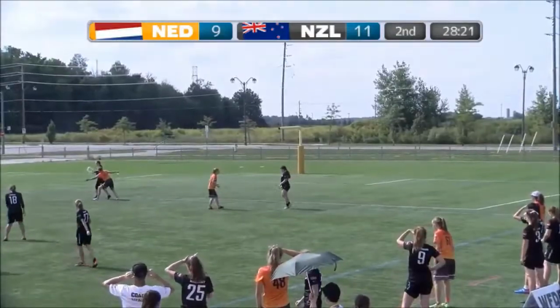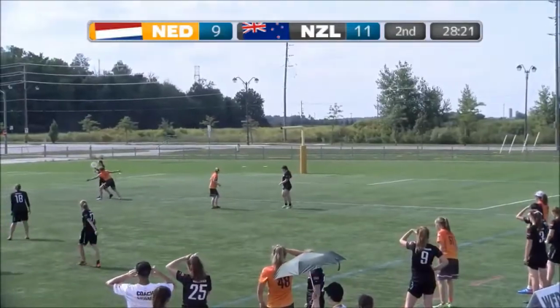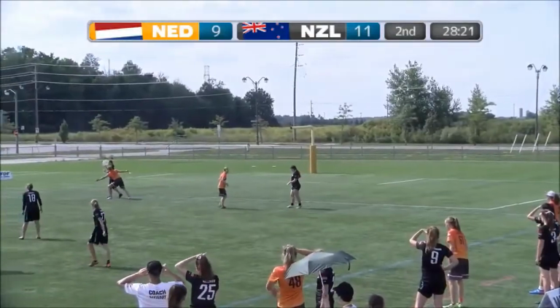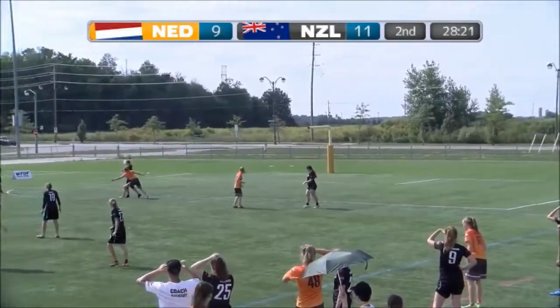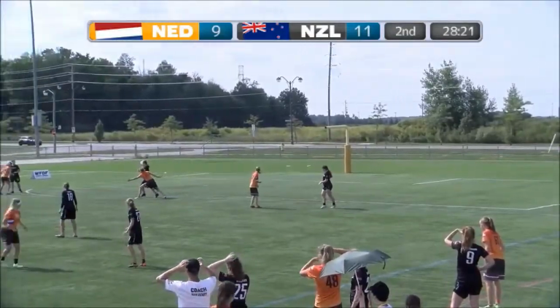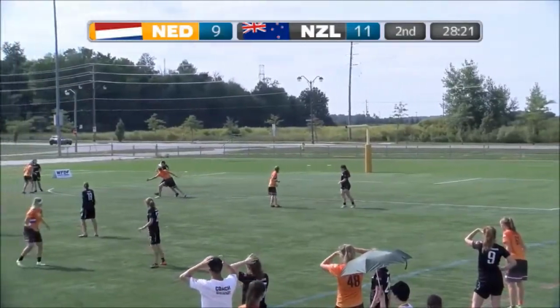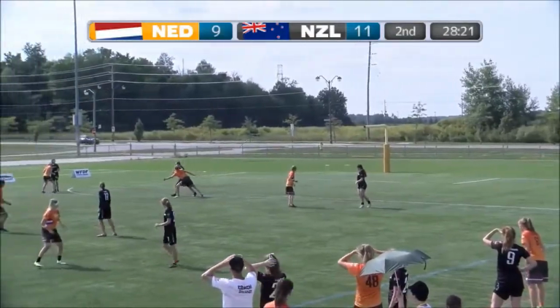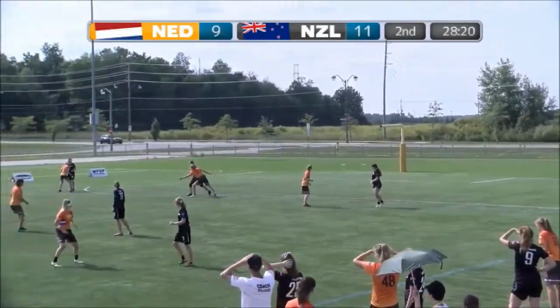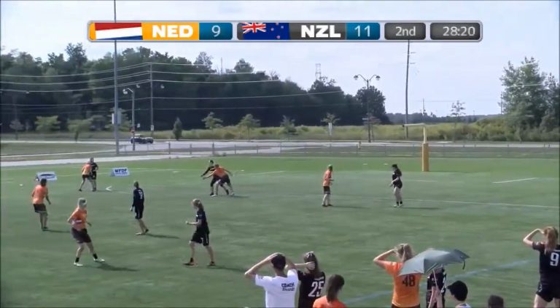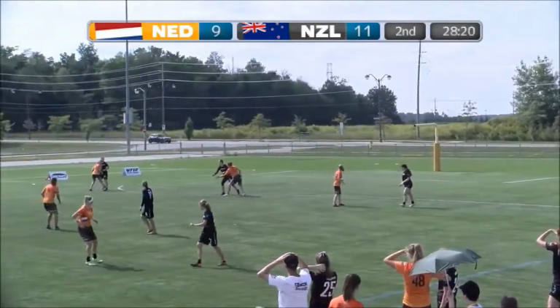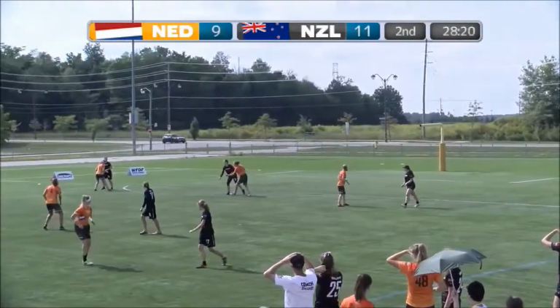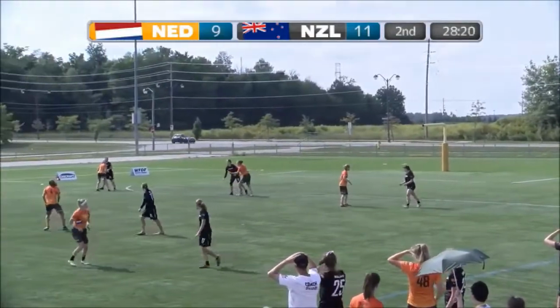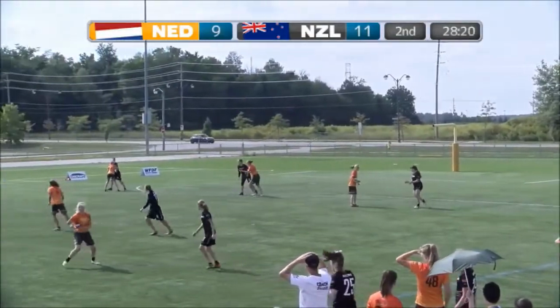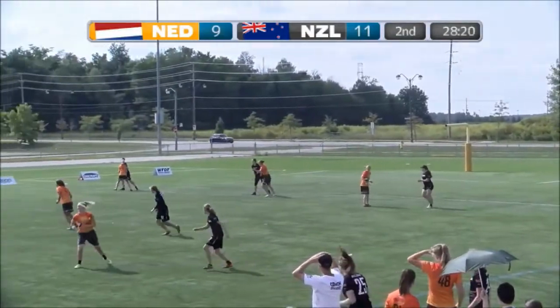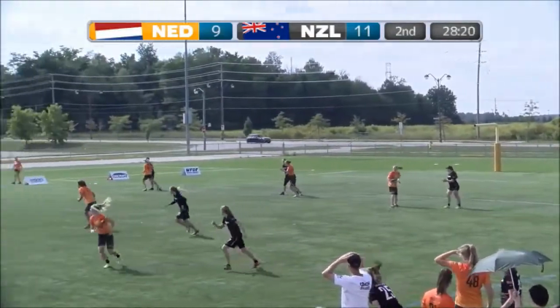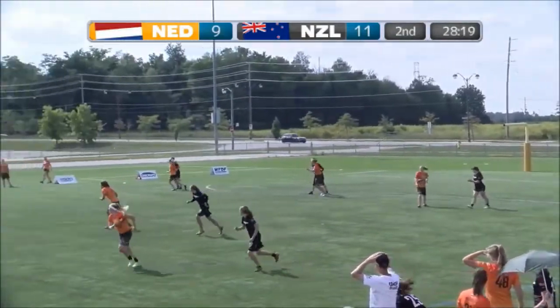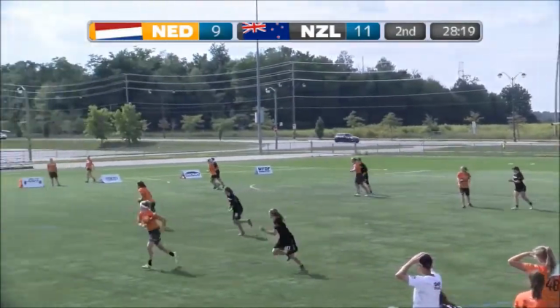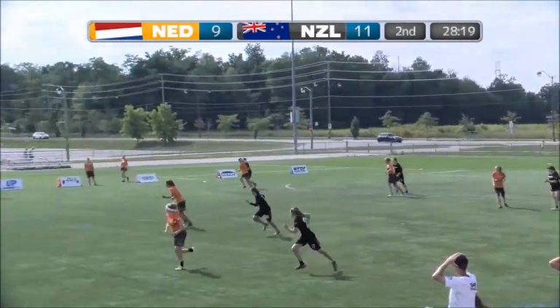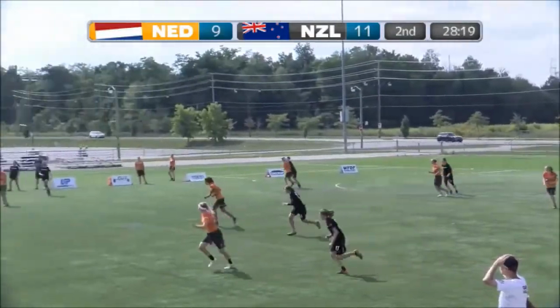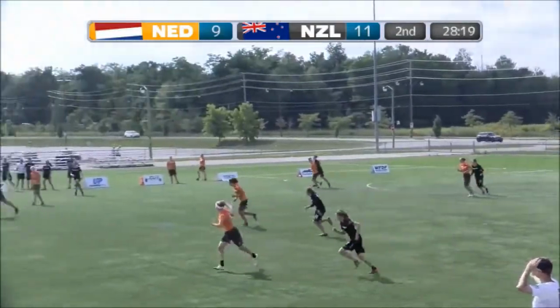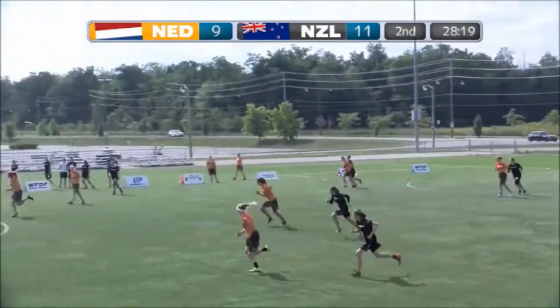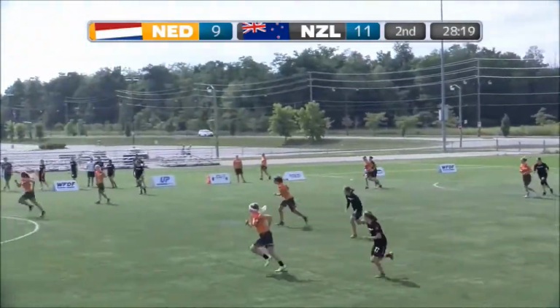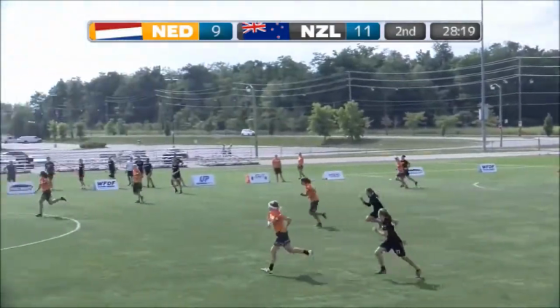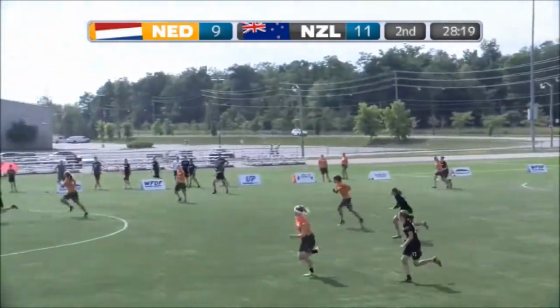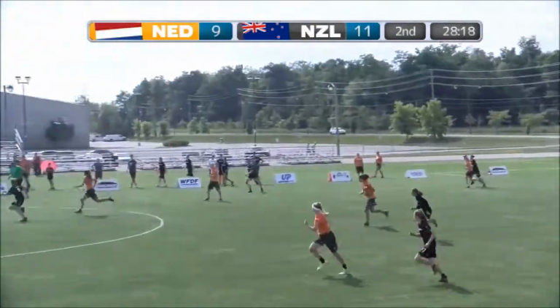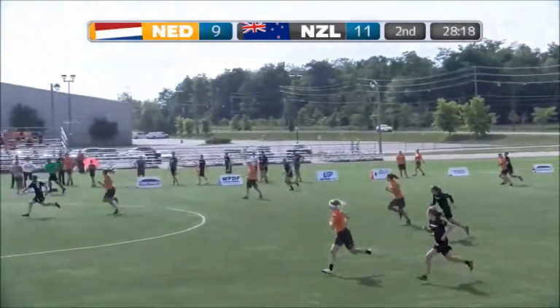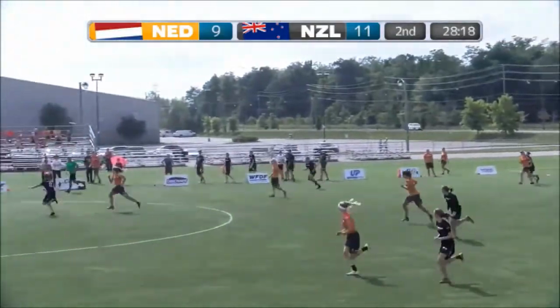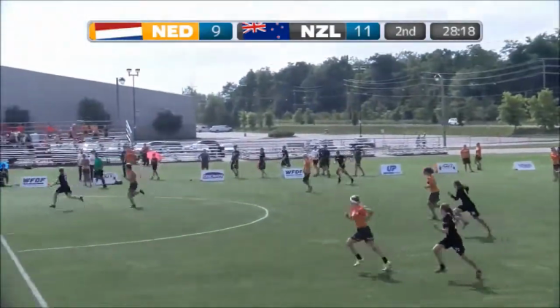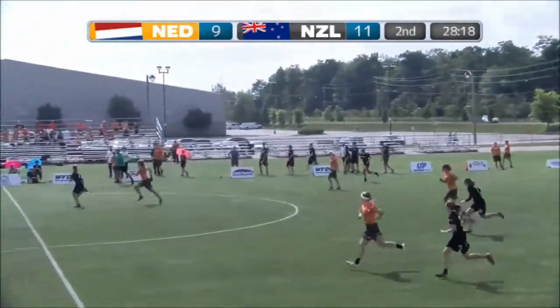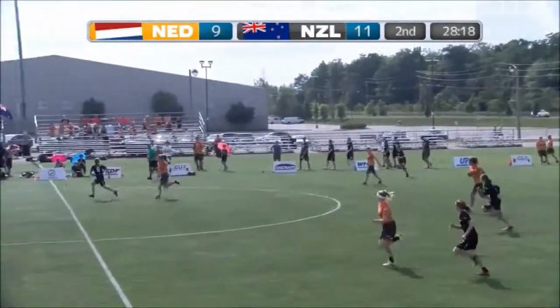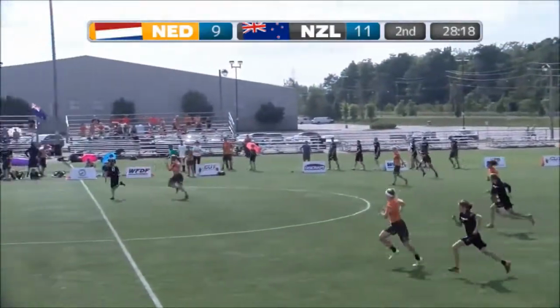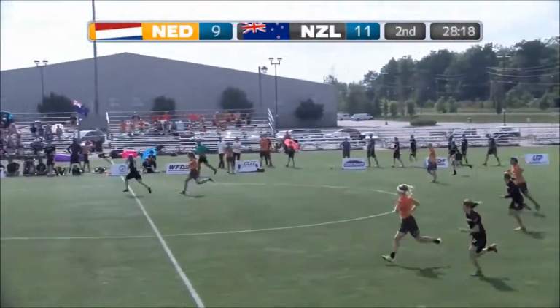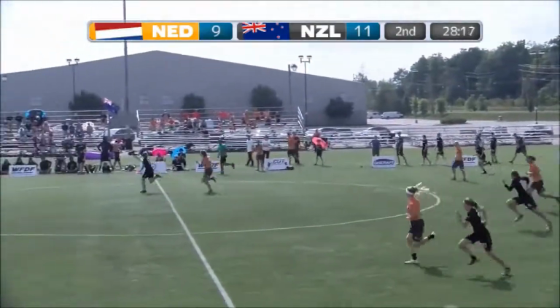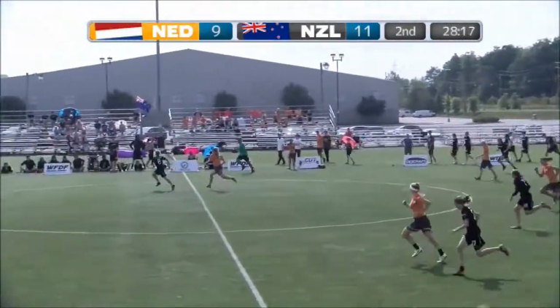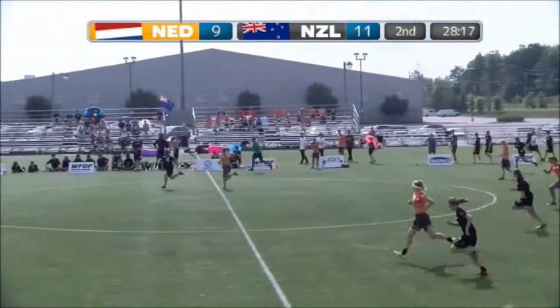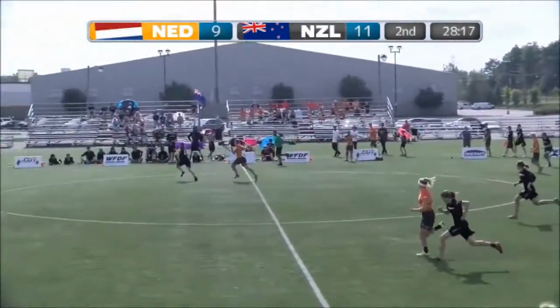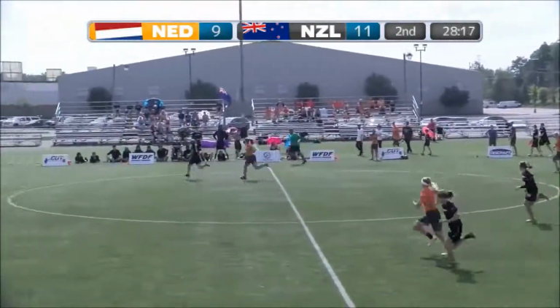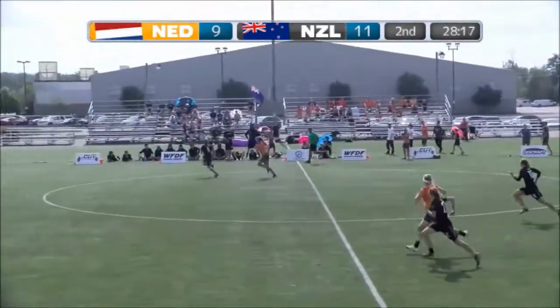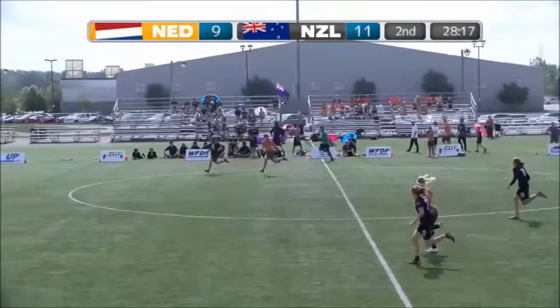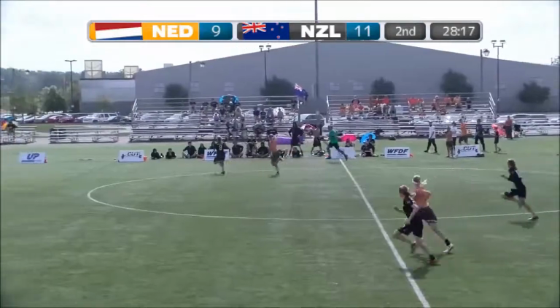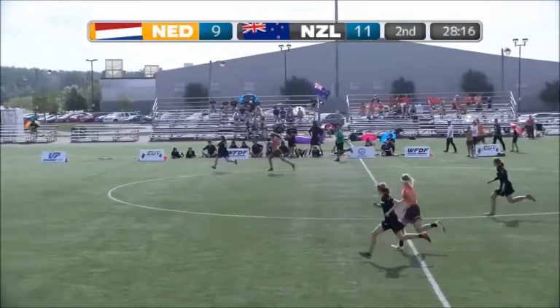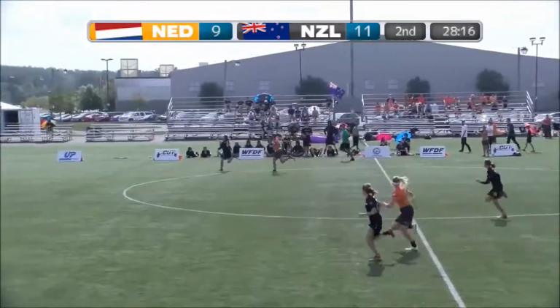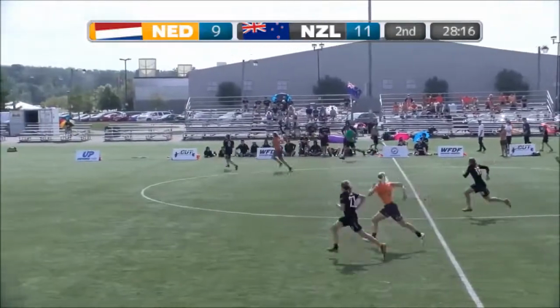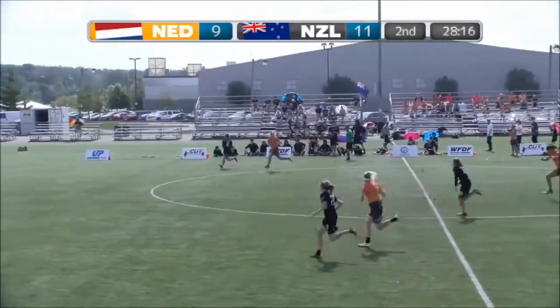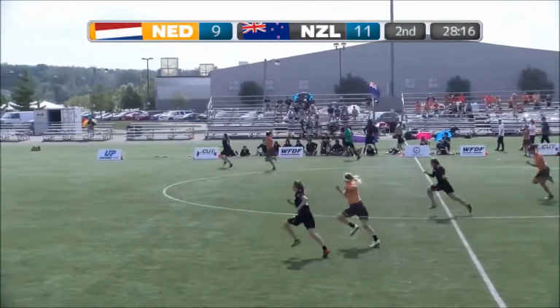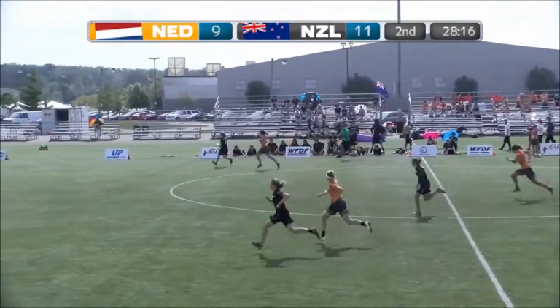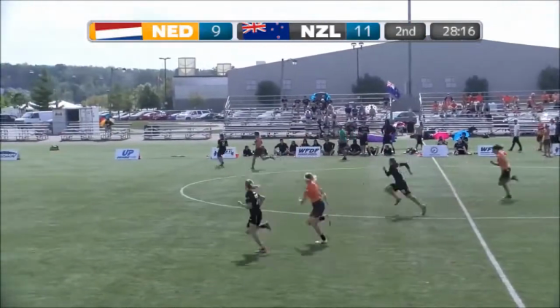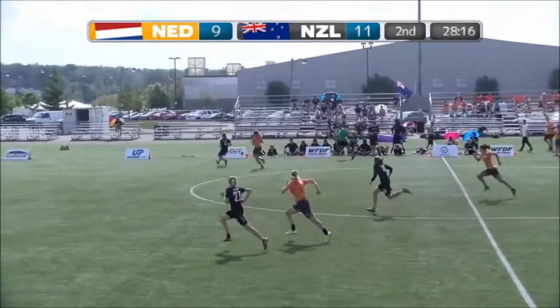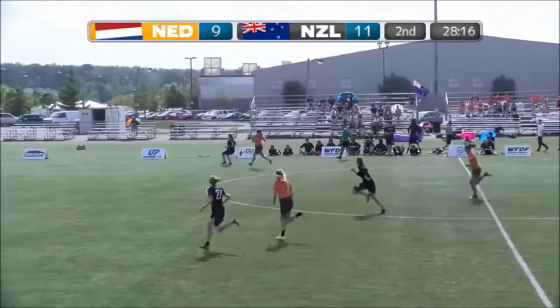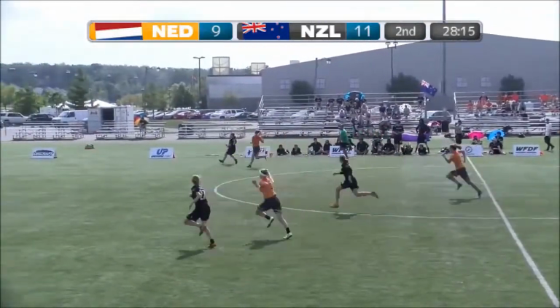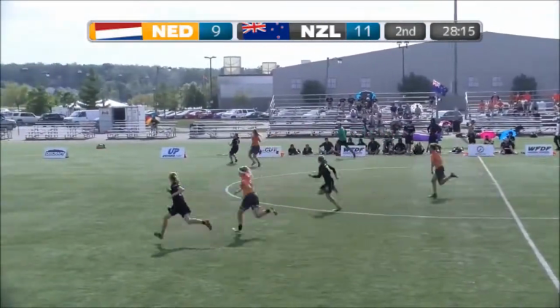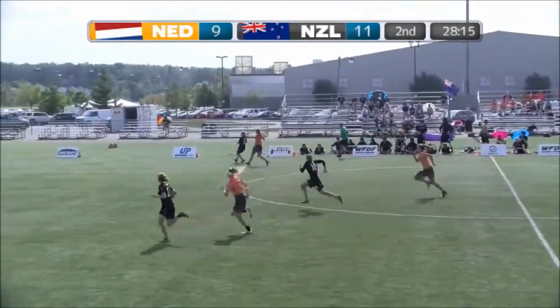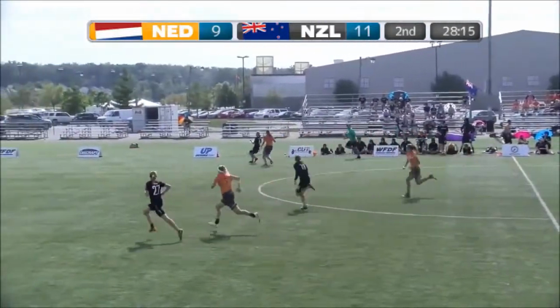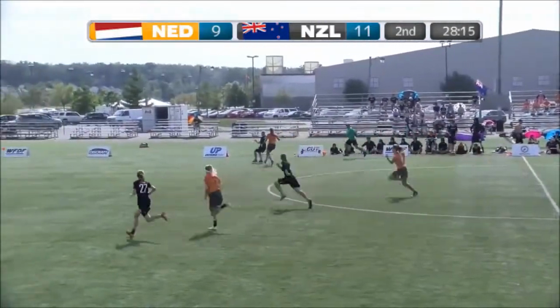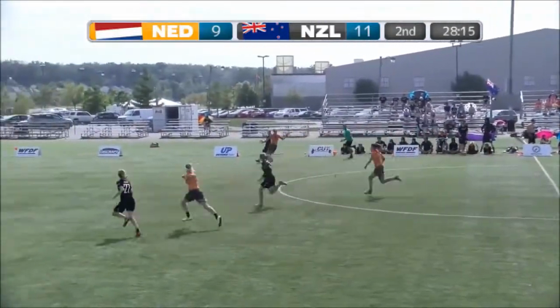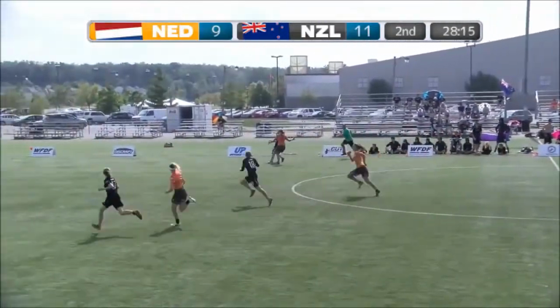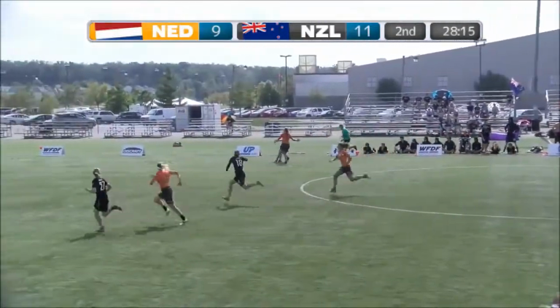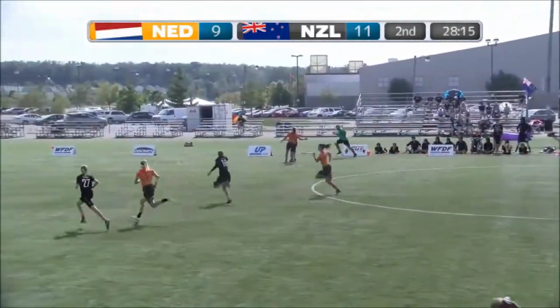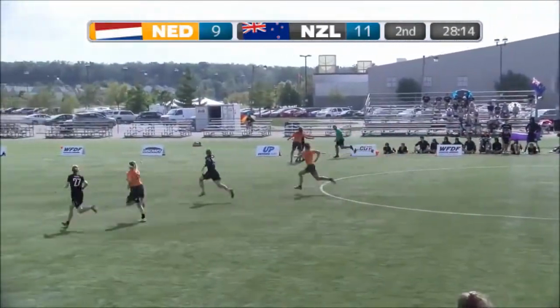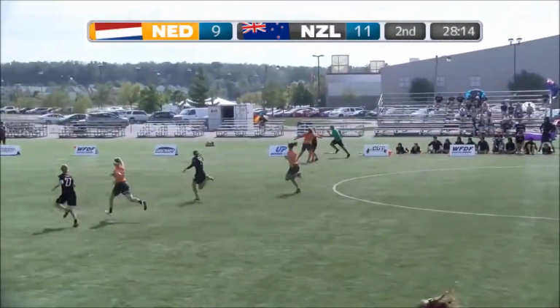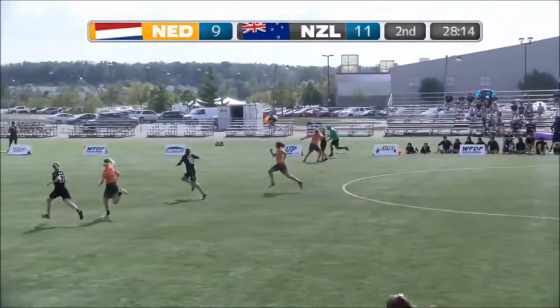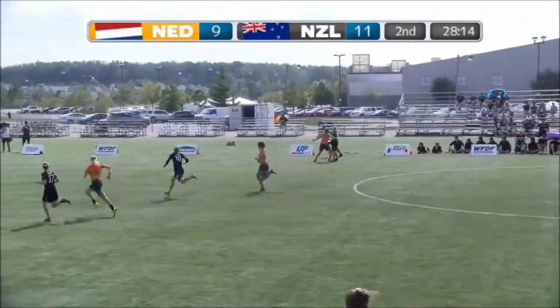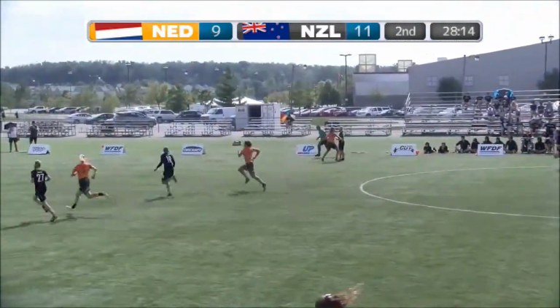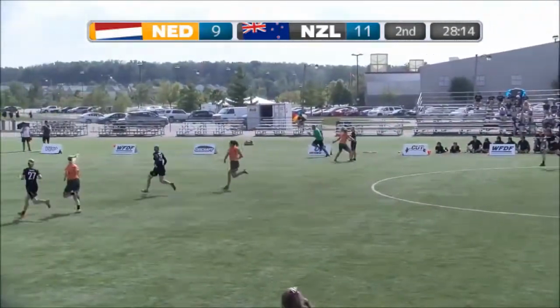Great read. New Zealand also going to put one out there to Svitanovic and she runs onto it.